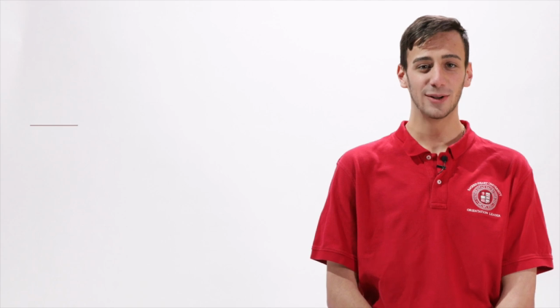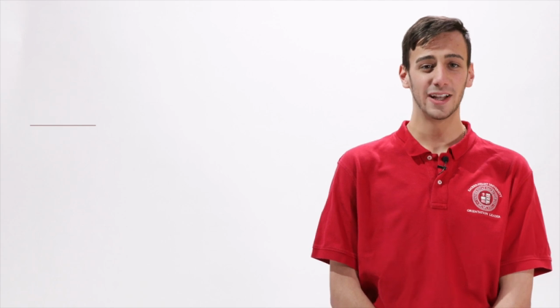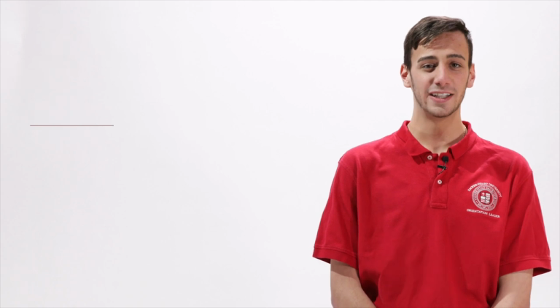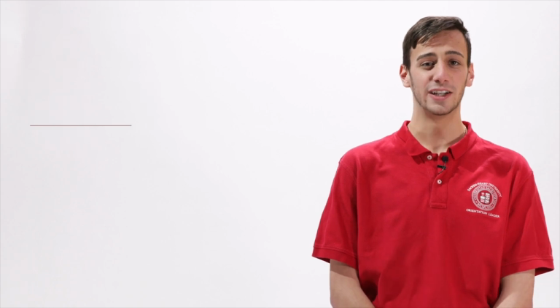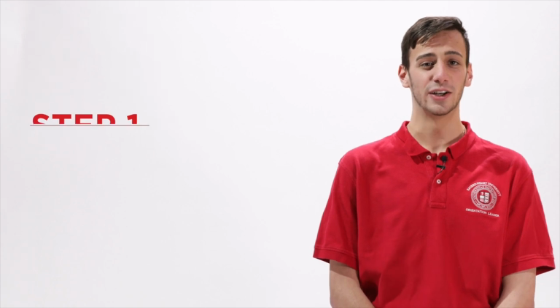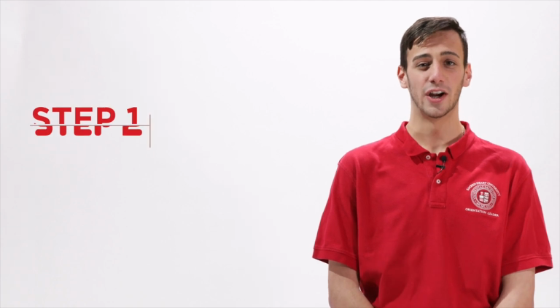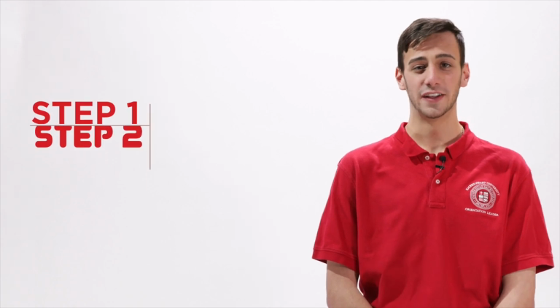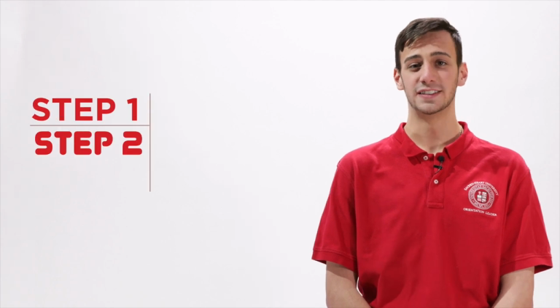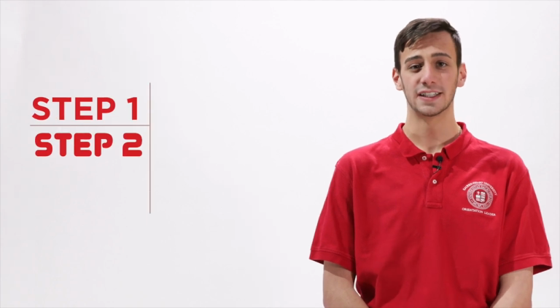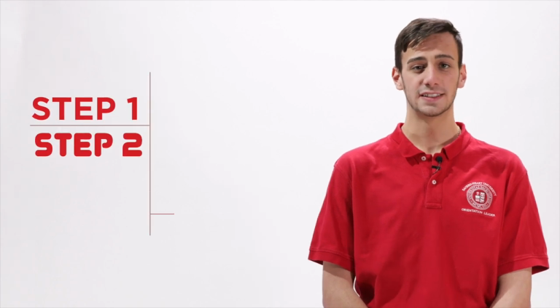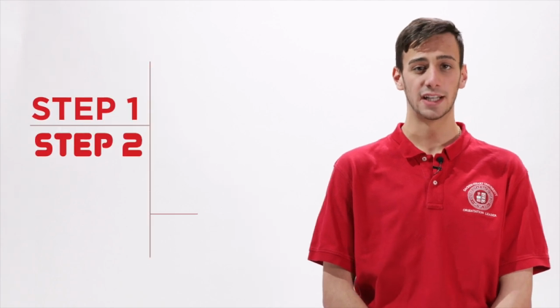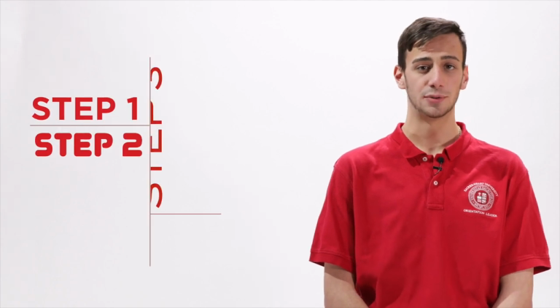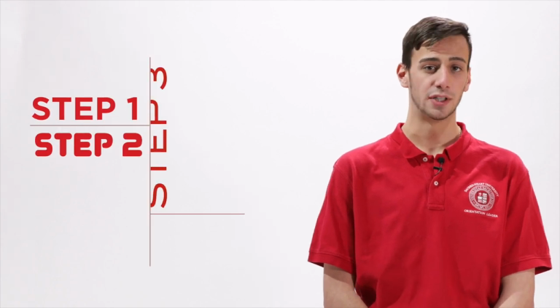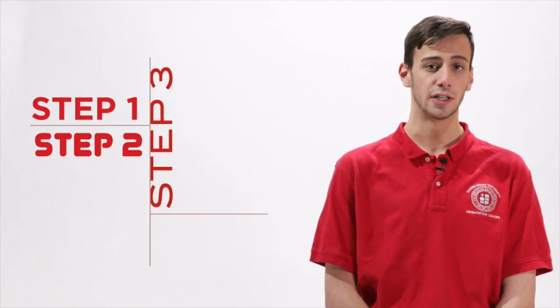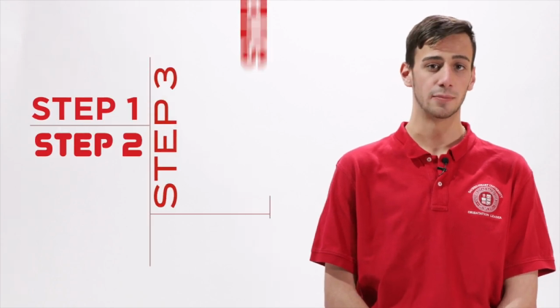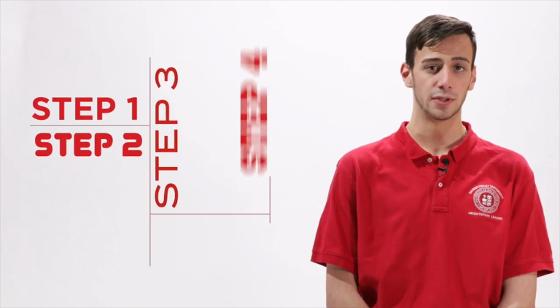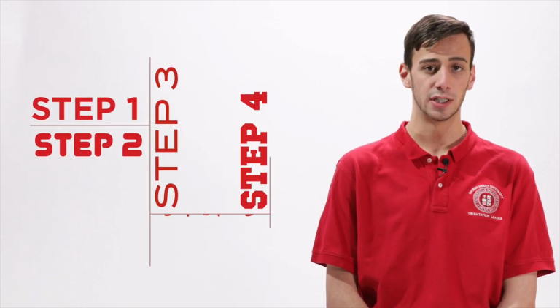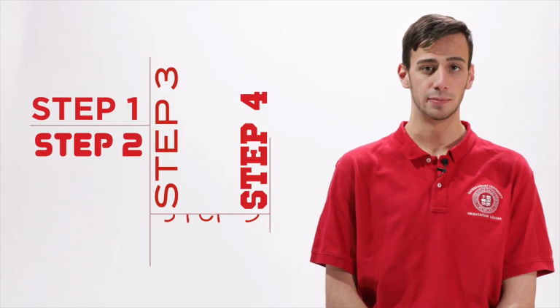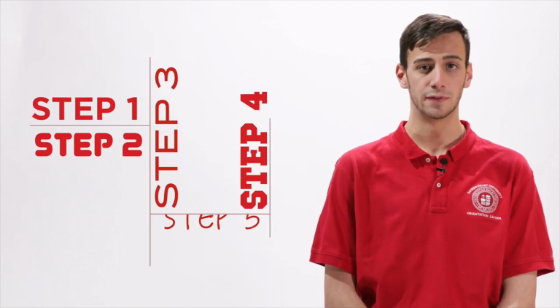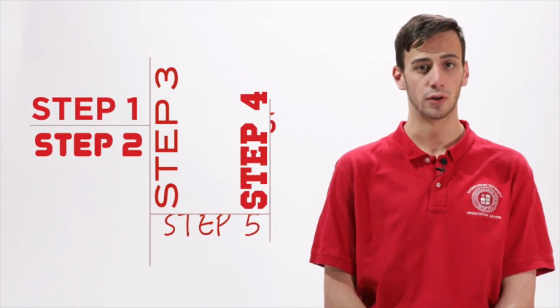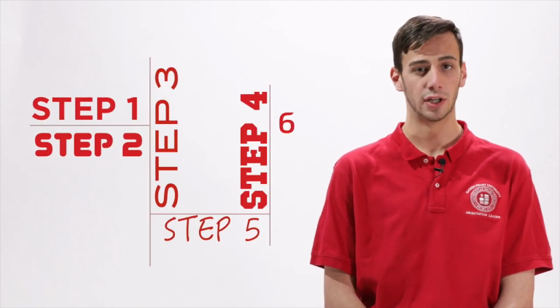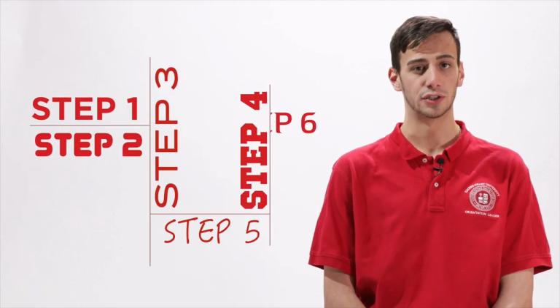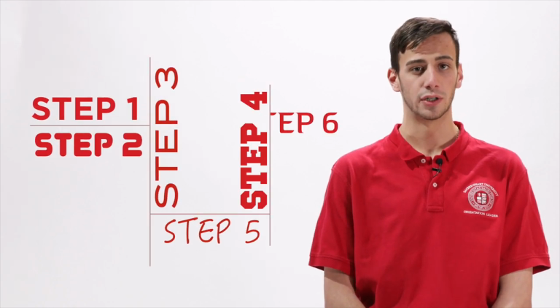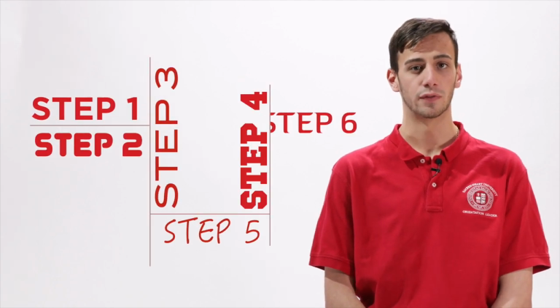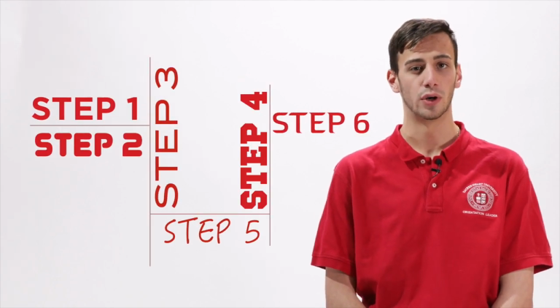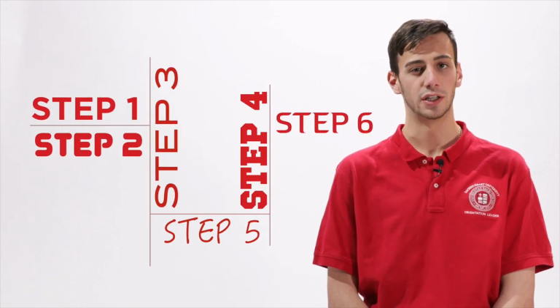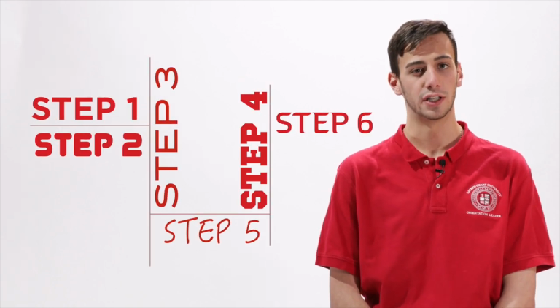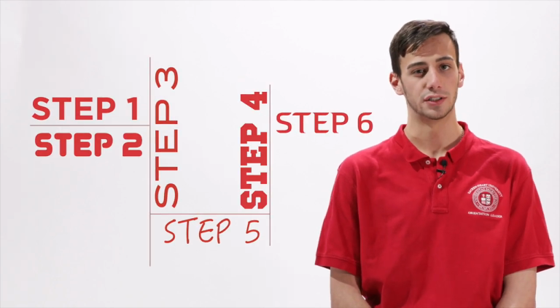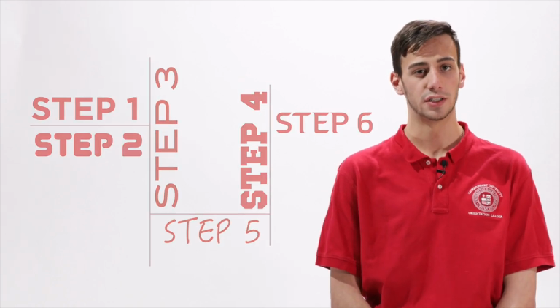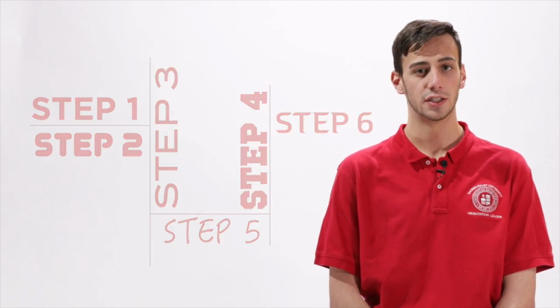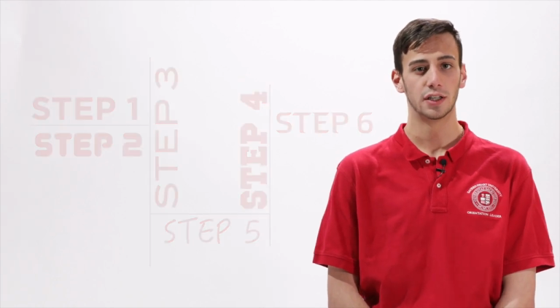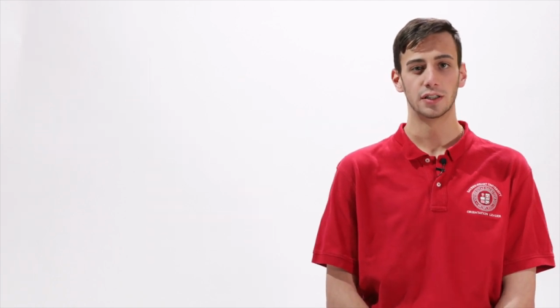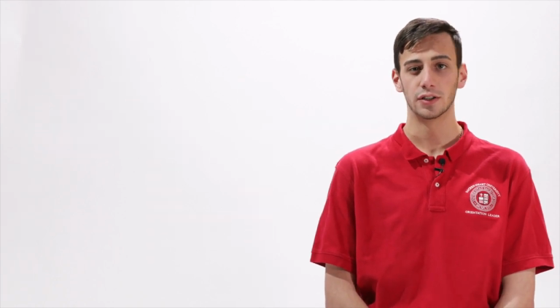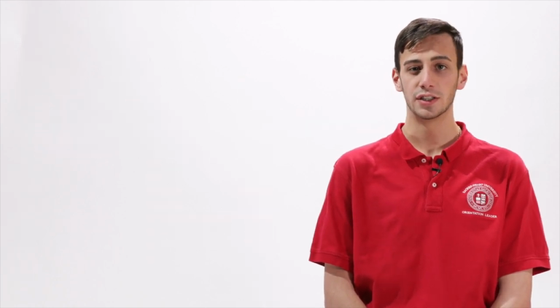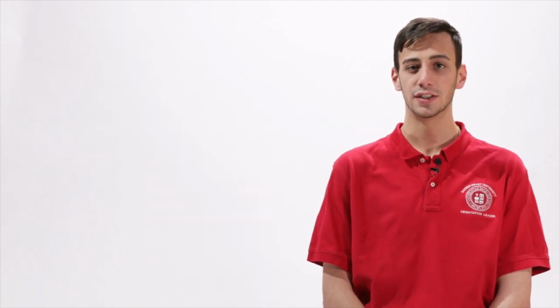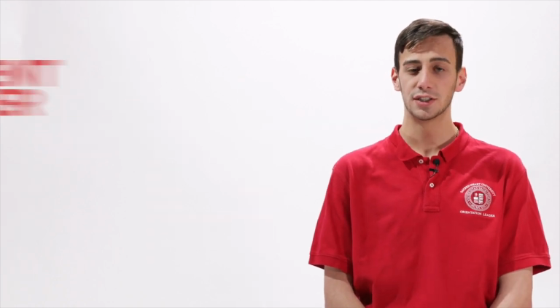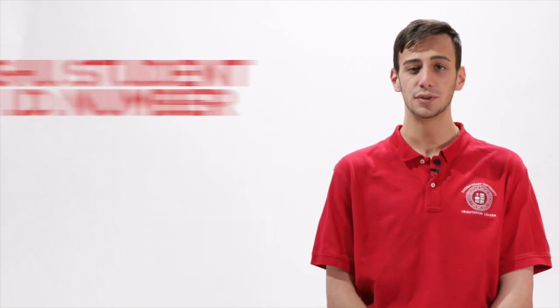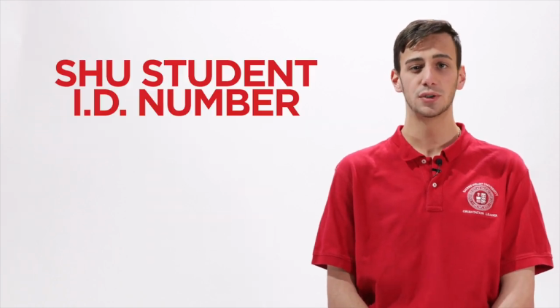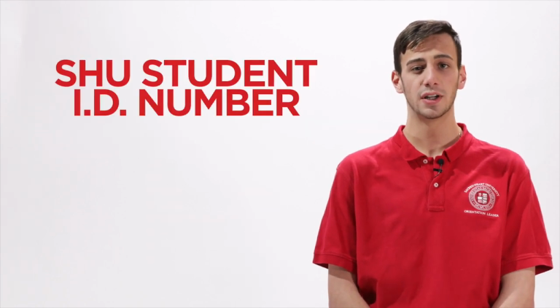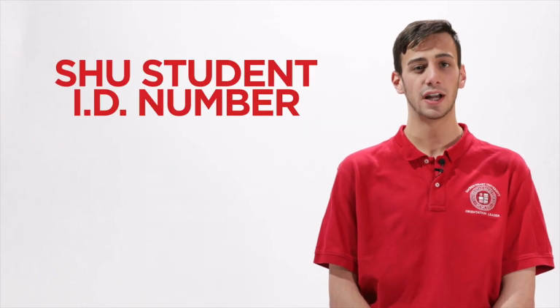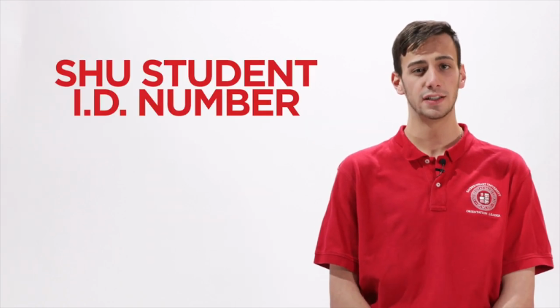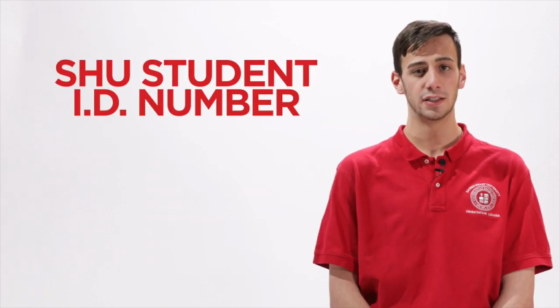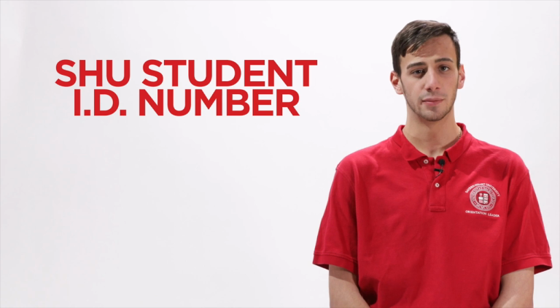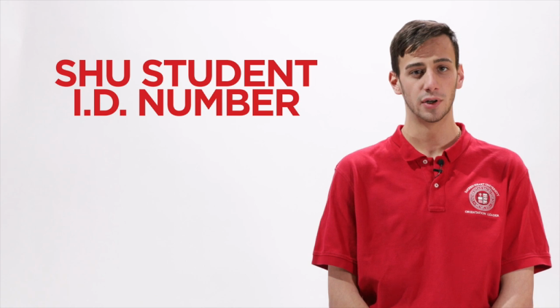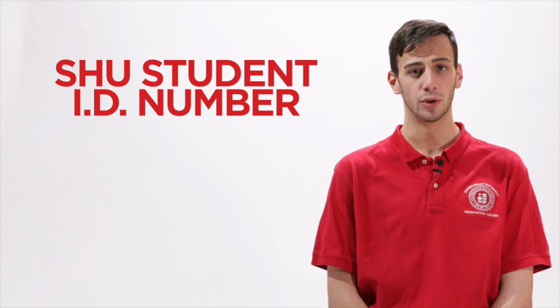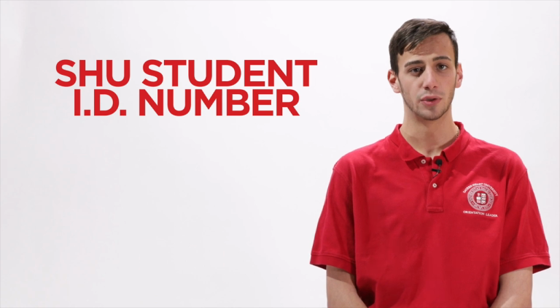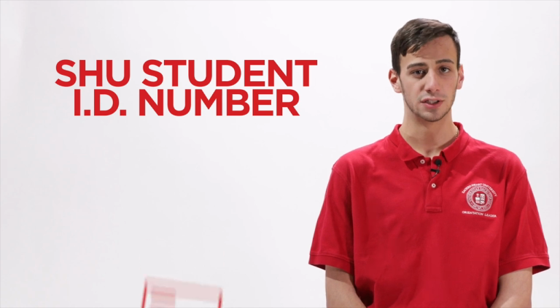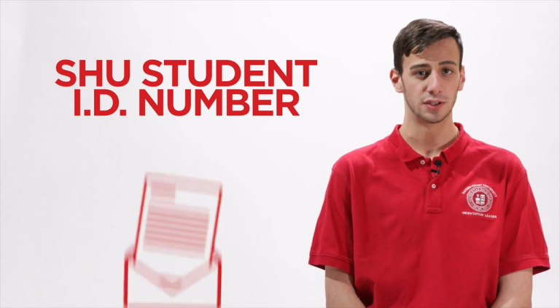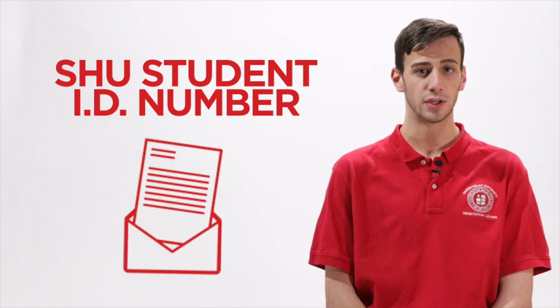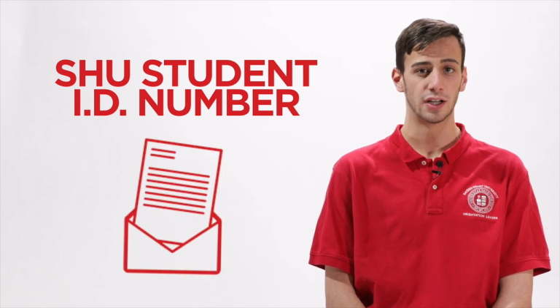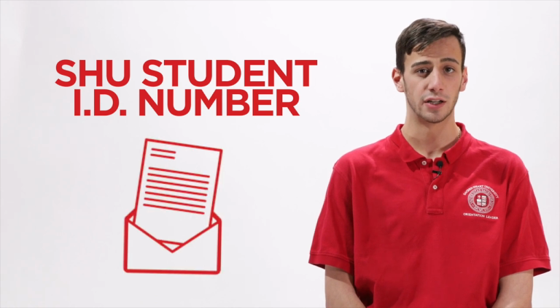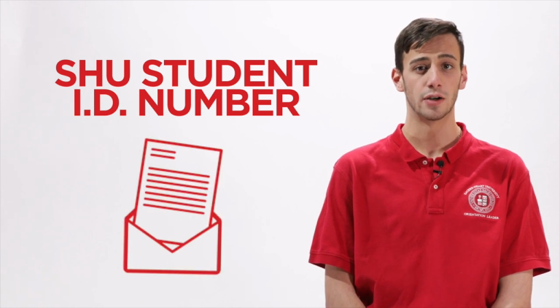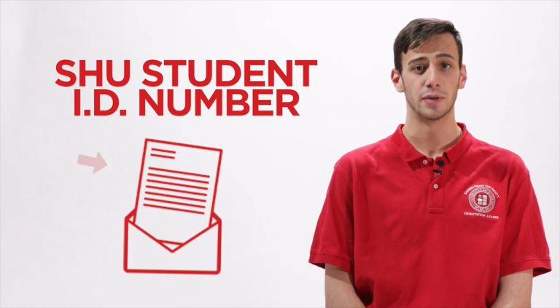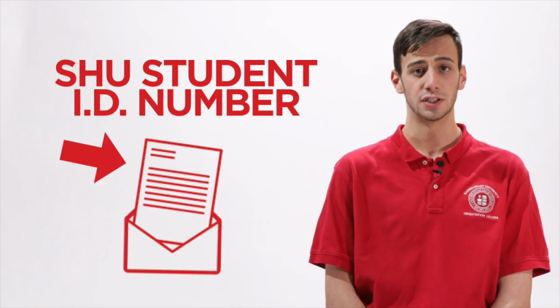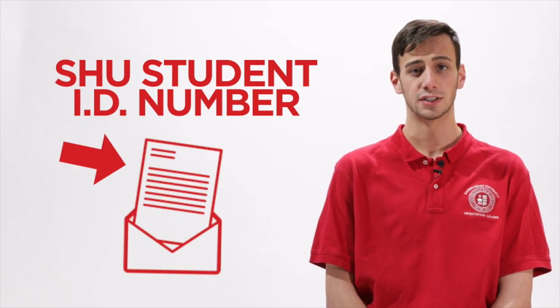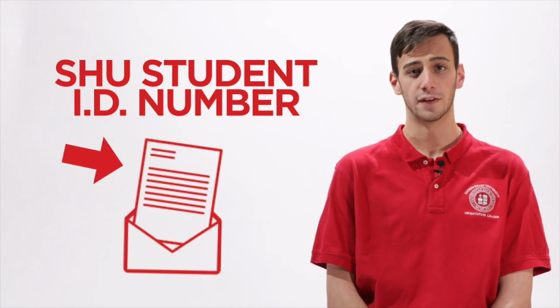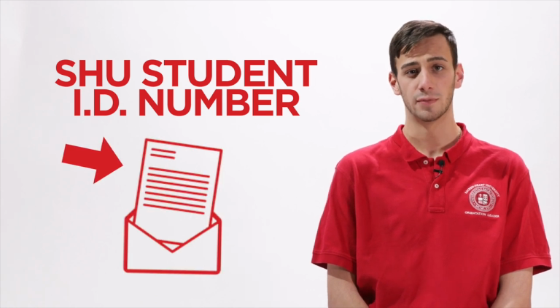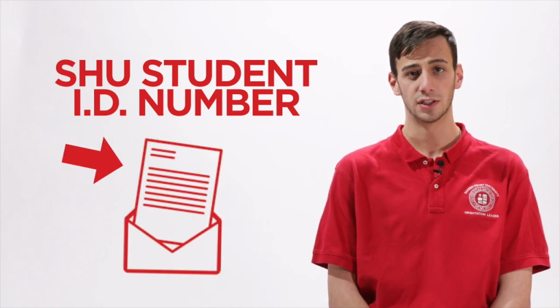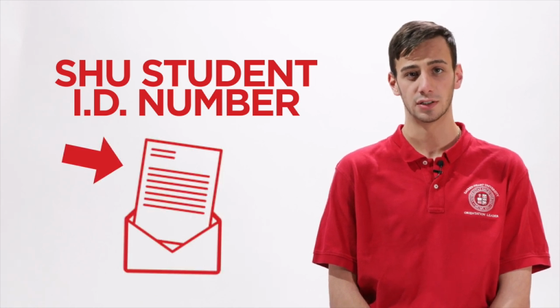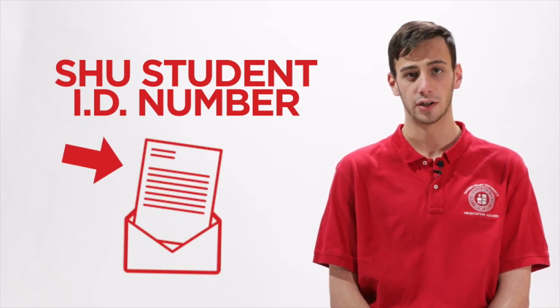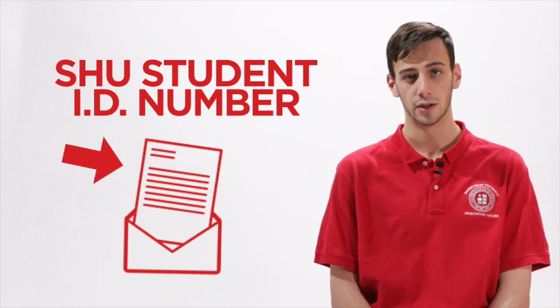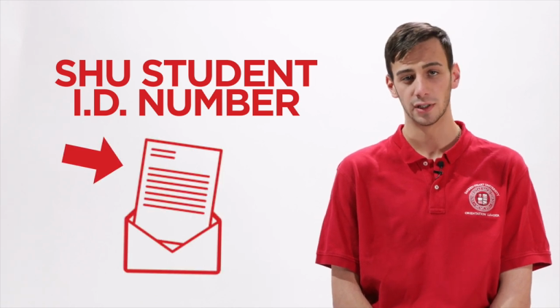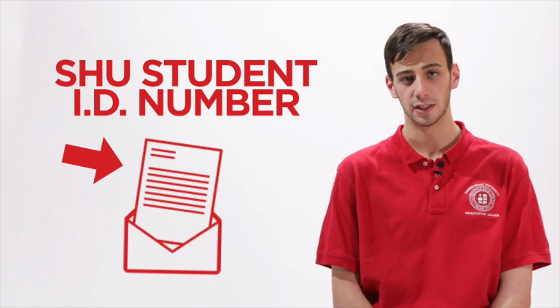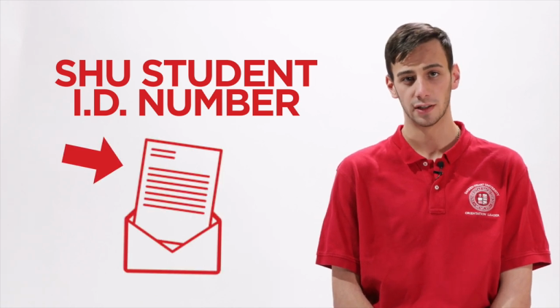Outlined here are the six steps you need to complete before registering for orientation. You'll need your SHU student ID number, which is located on your admissions confirmation letter, to begin.